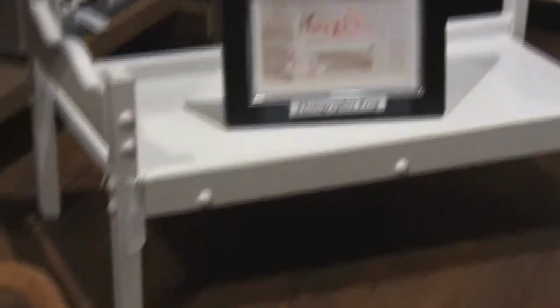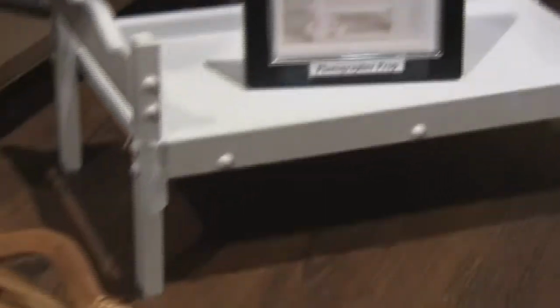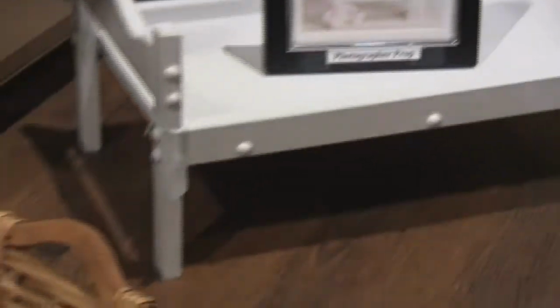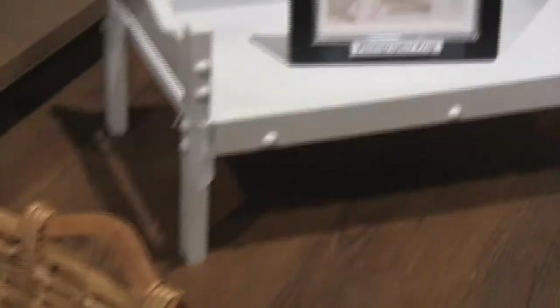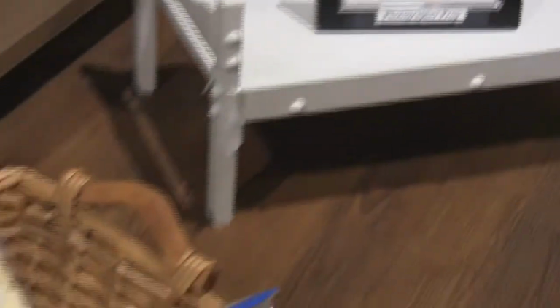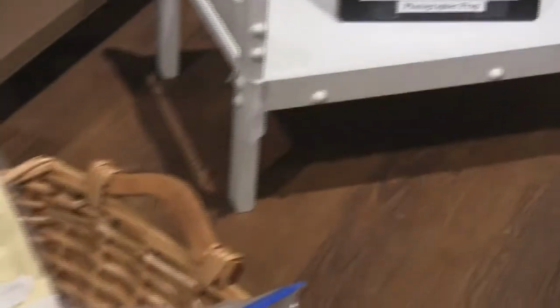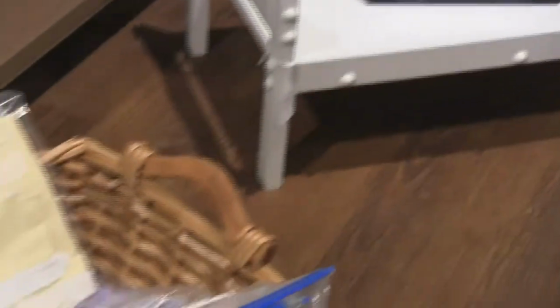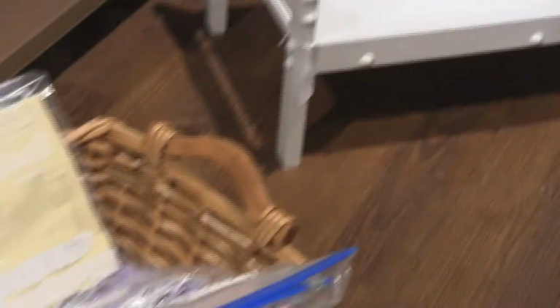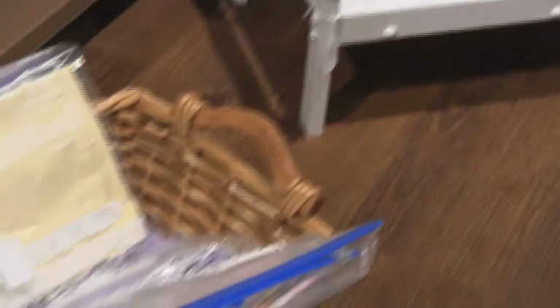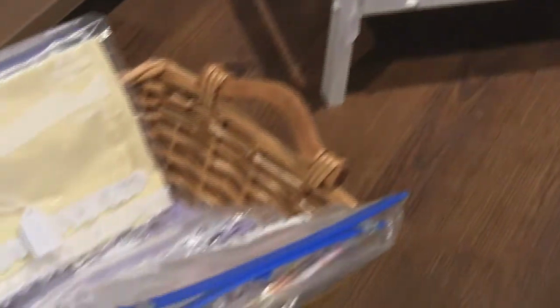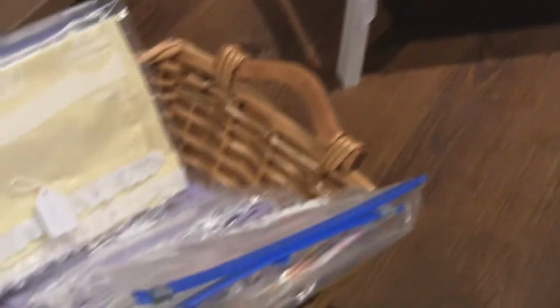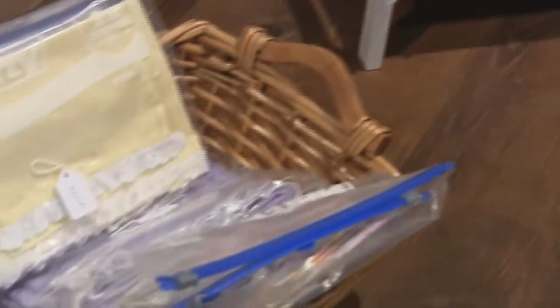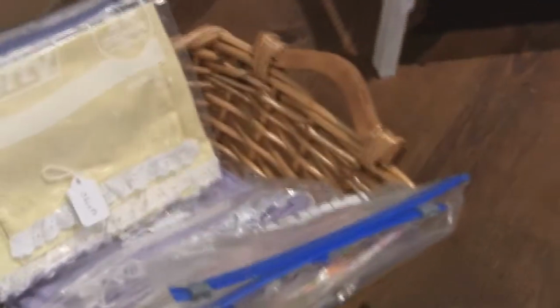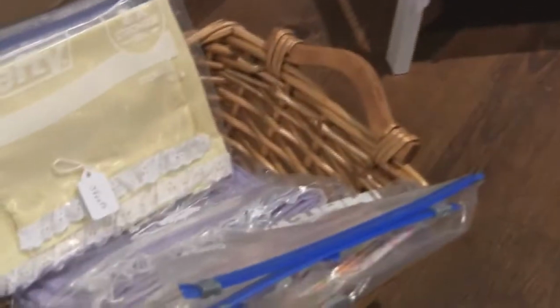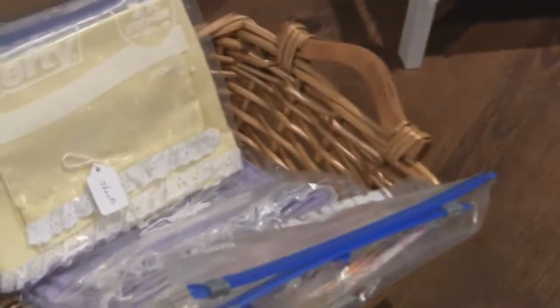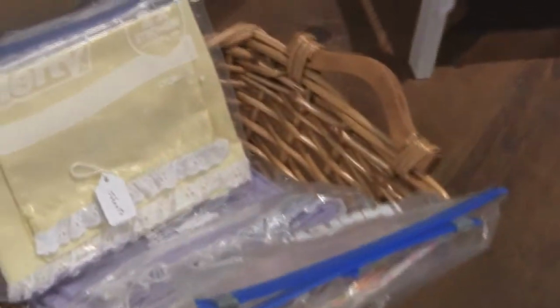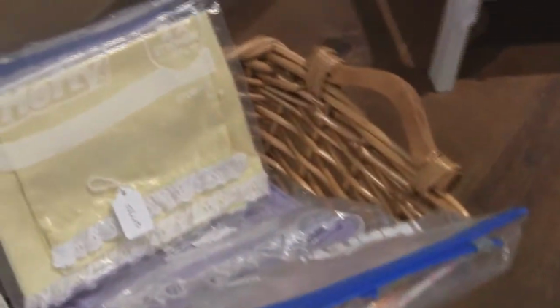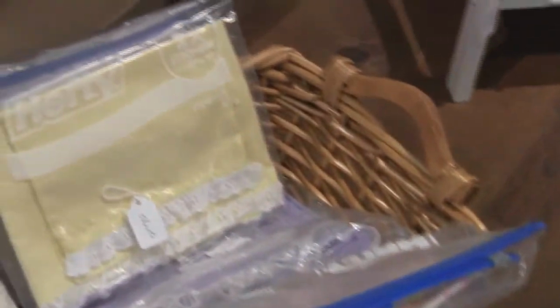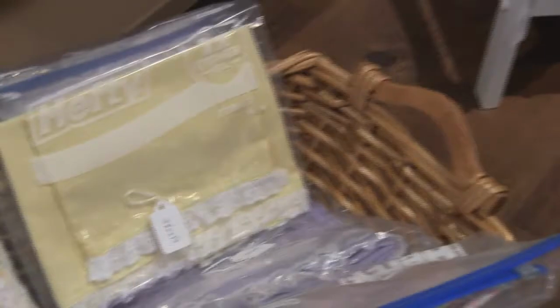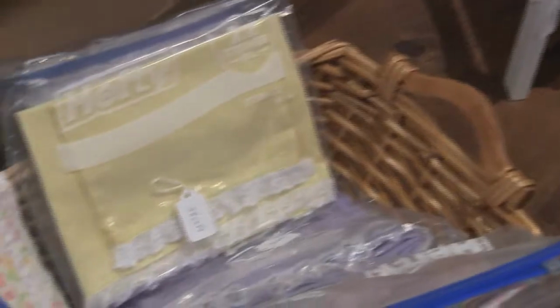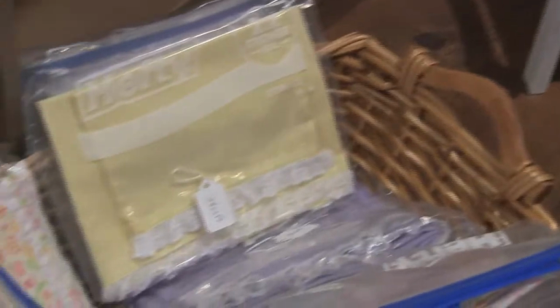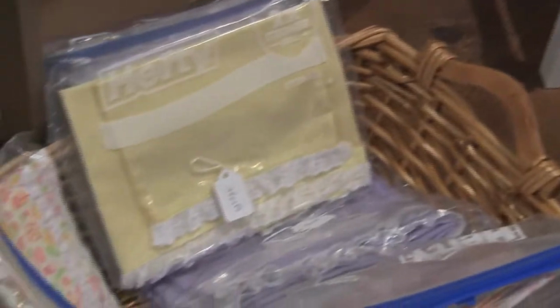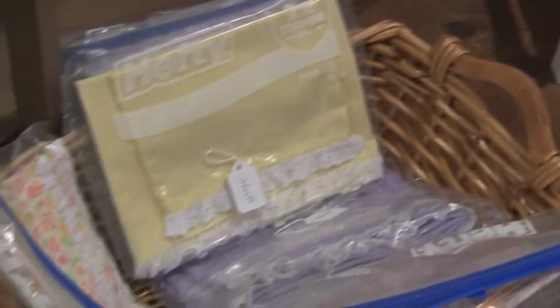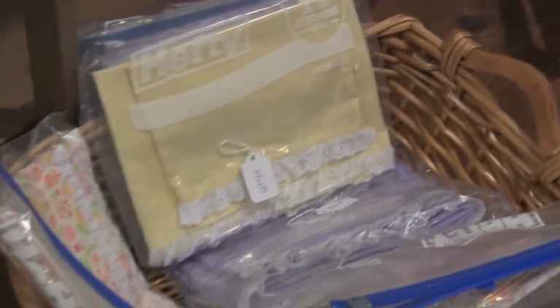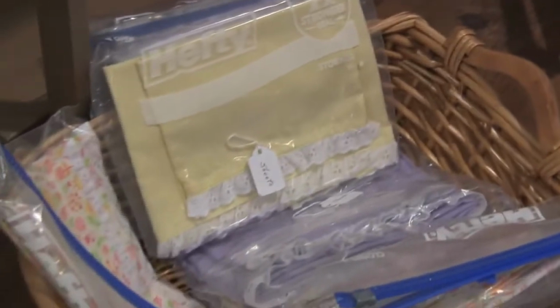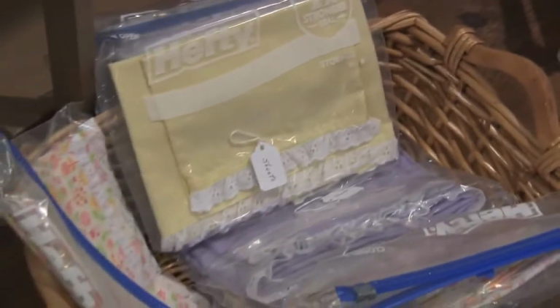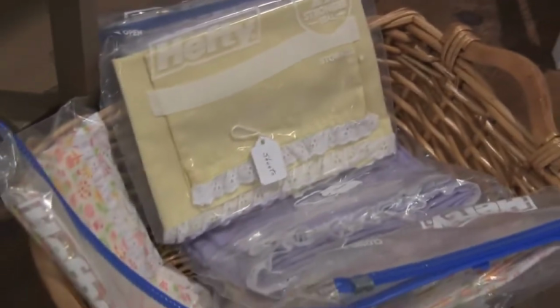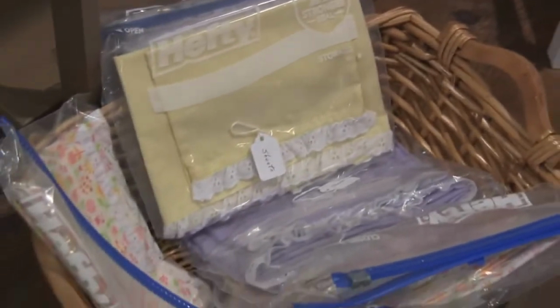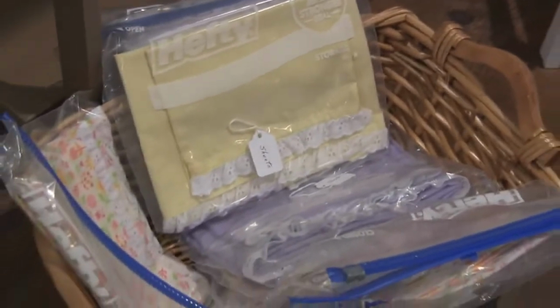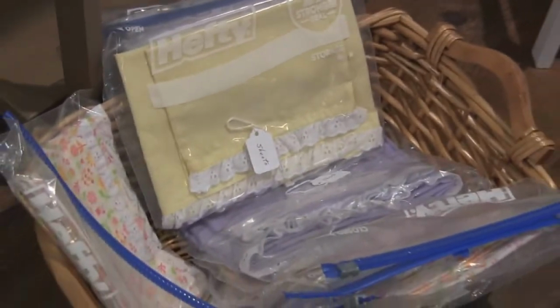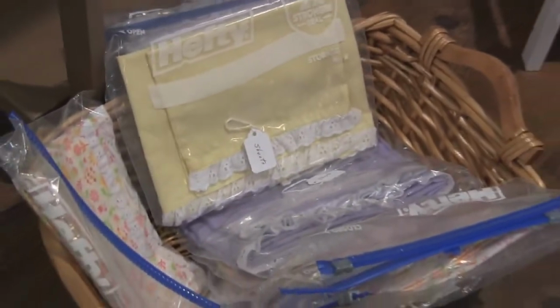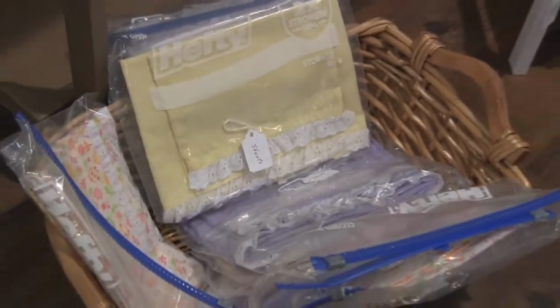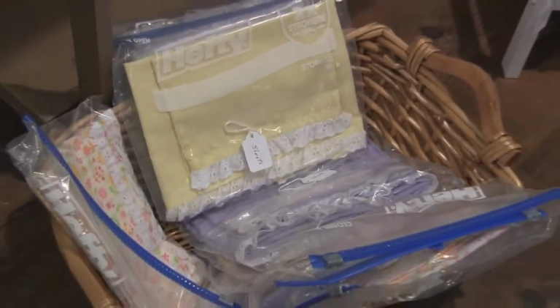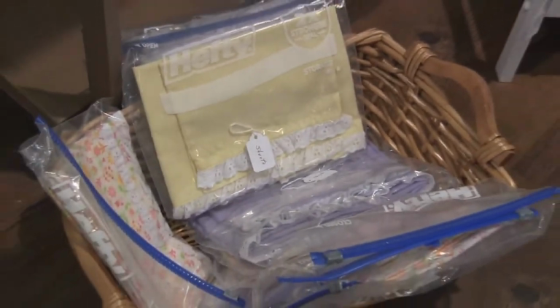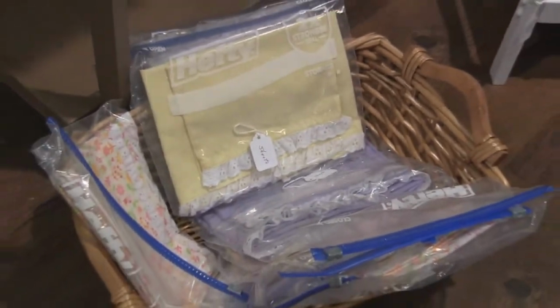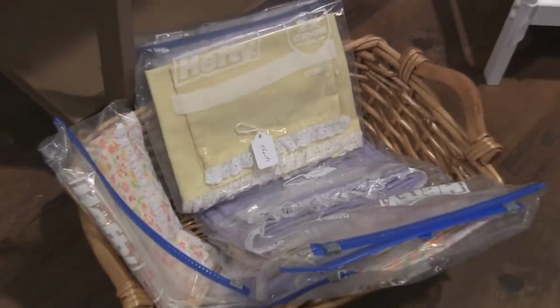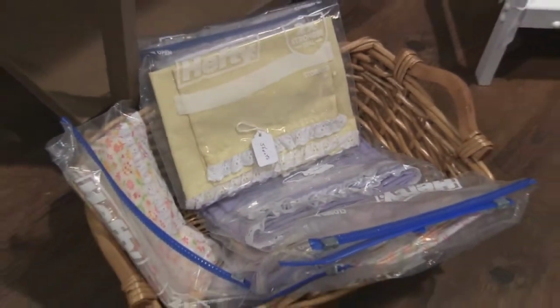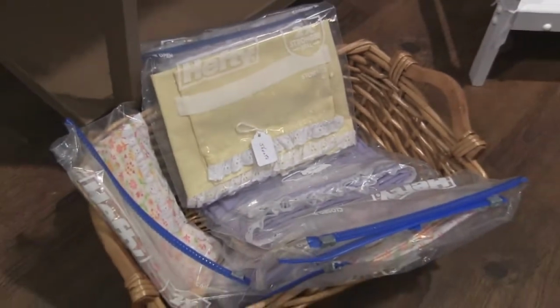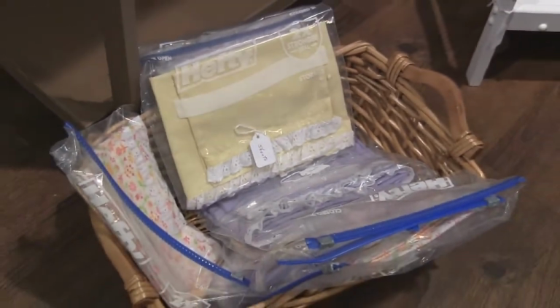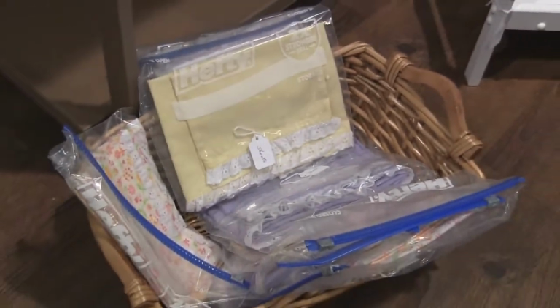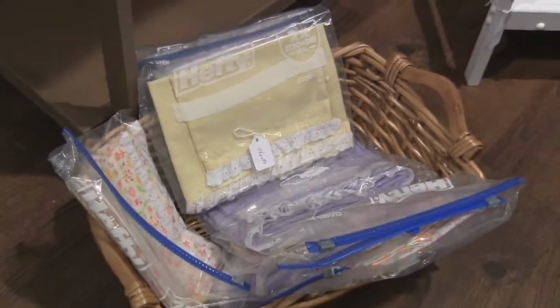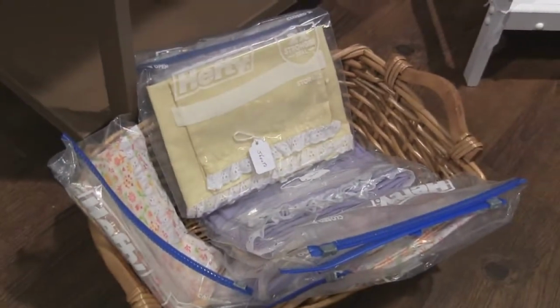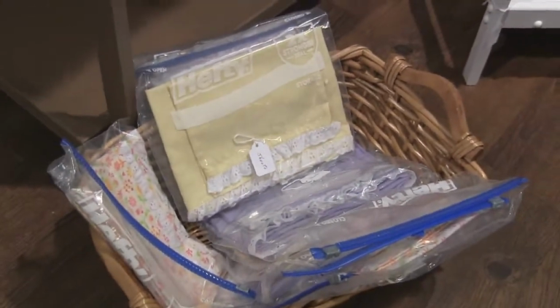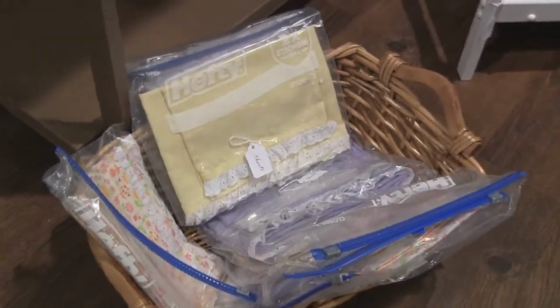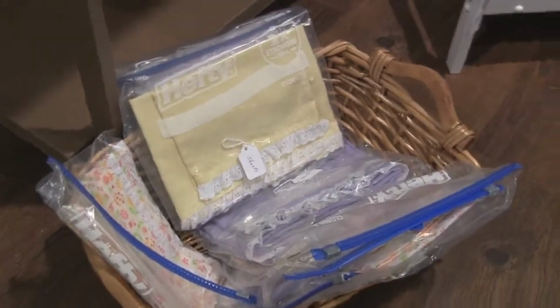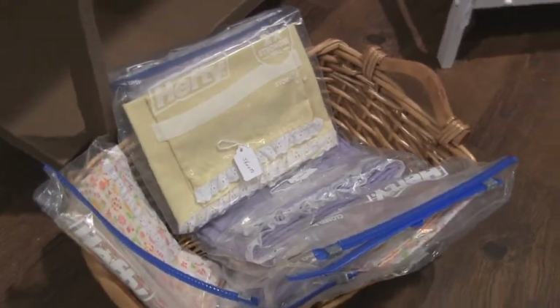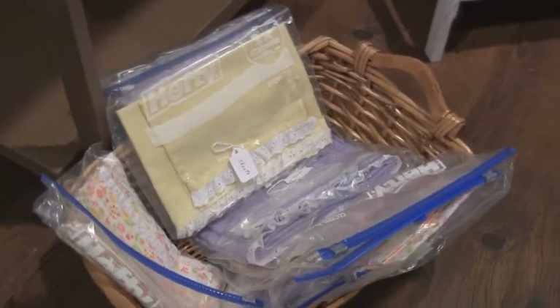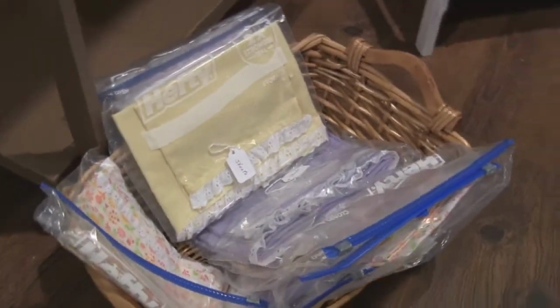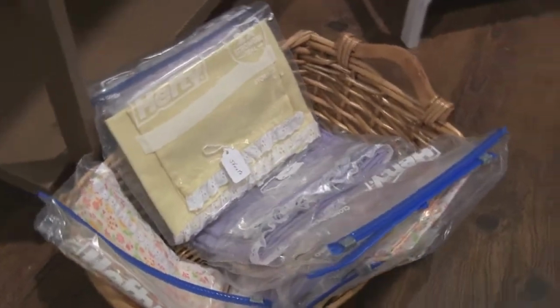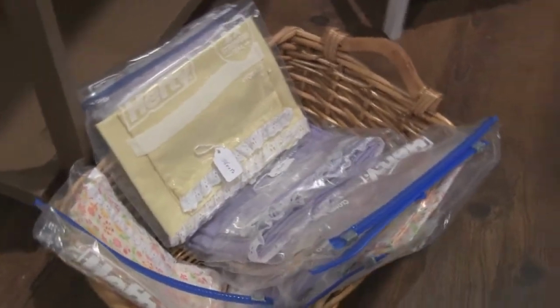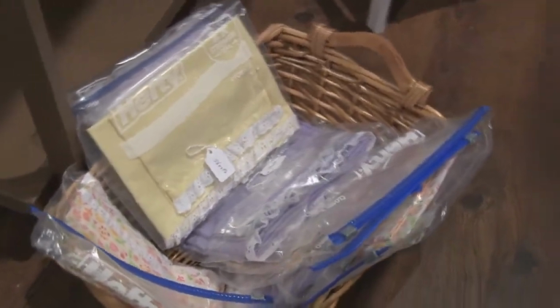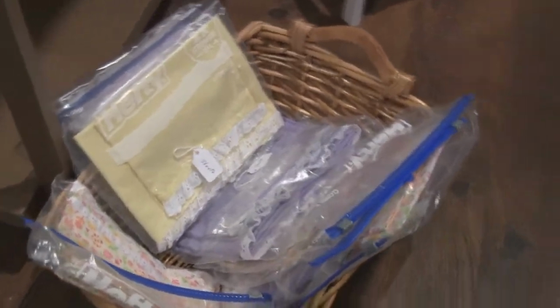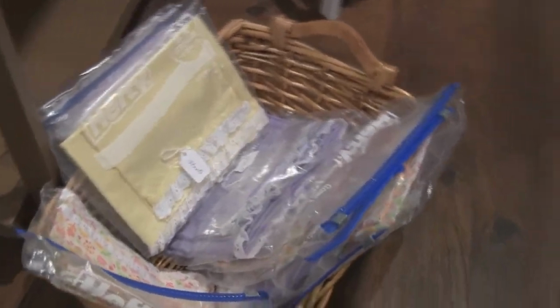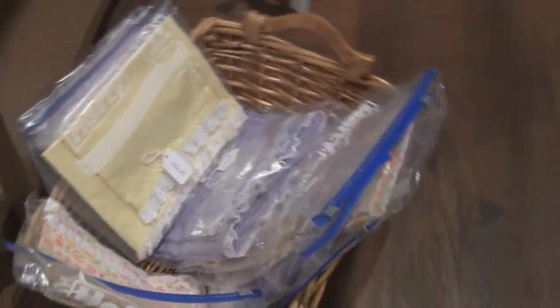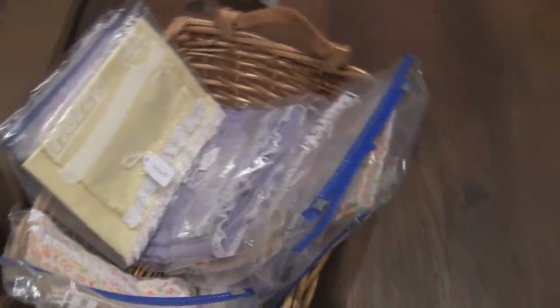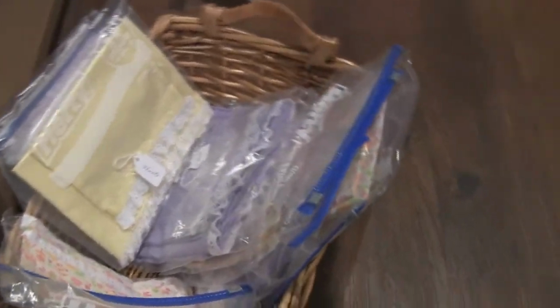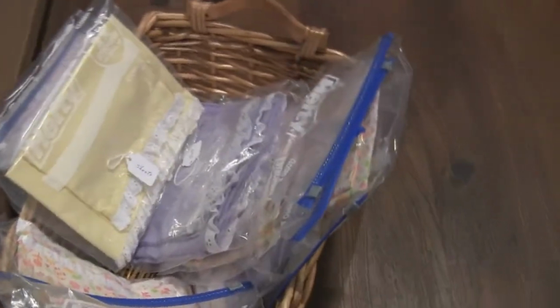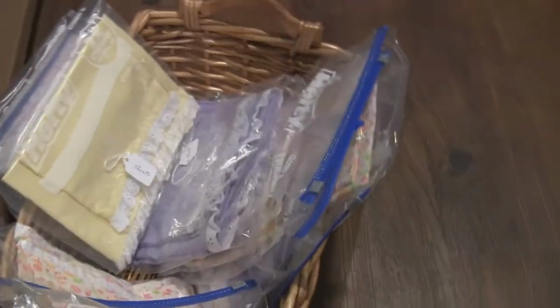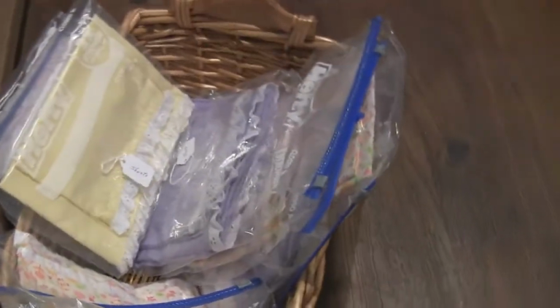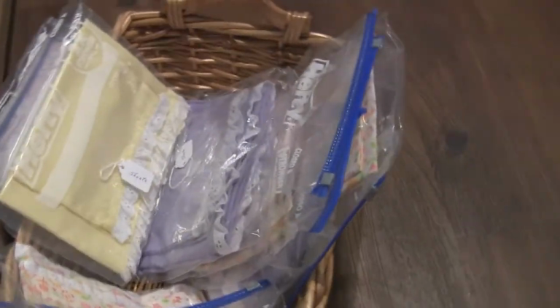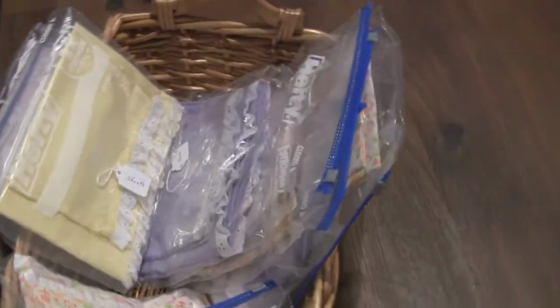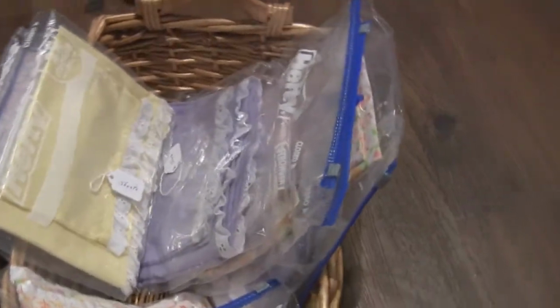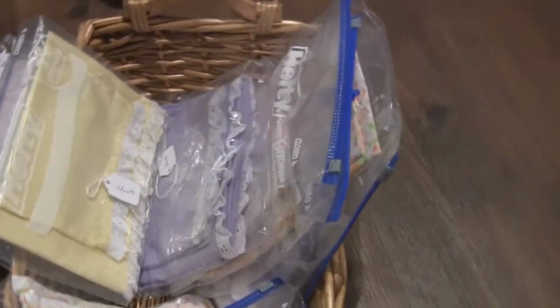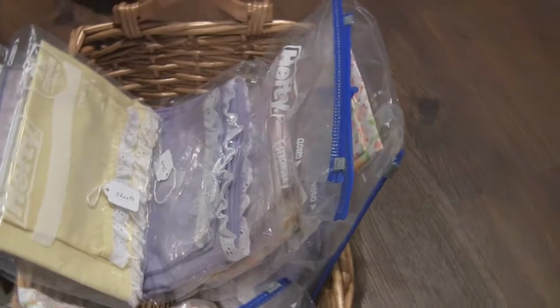All accessories — mattresses, pillows, sheets and quilts — are washable and can be put in a dryer.